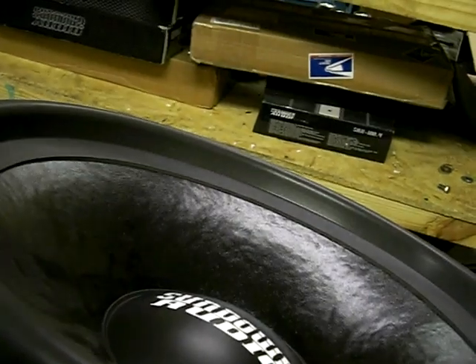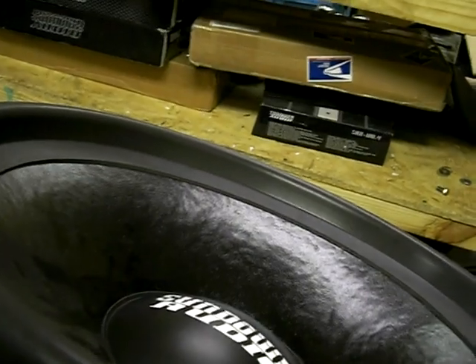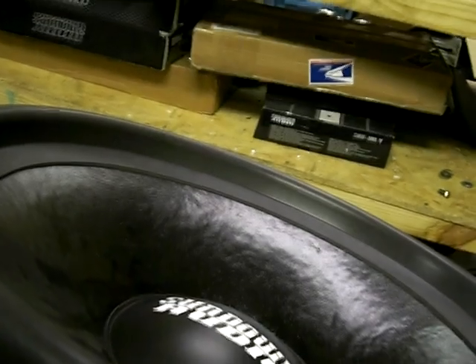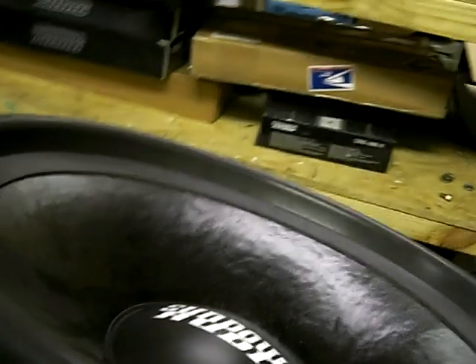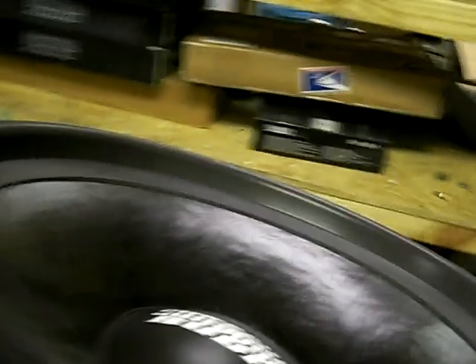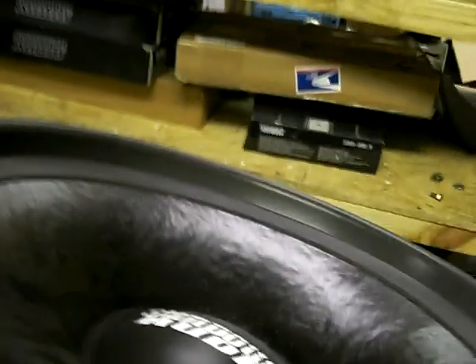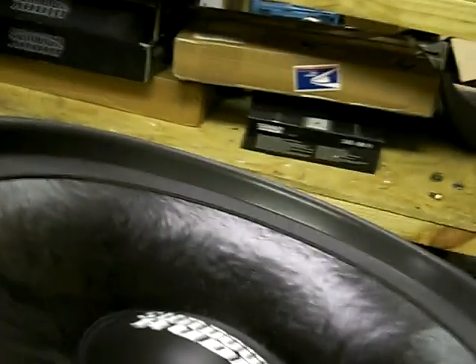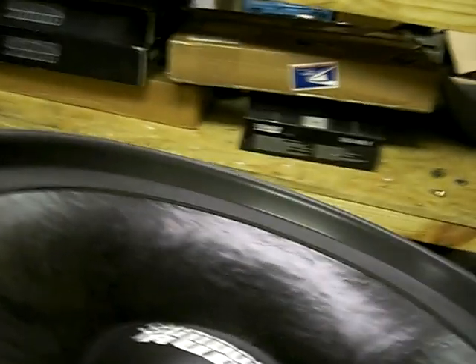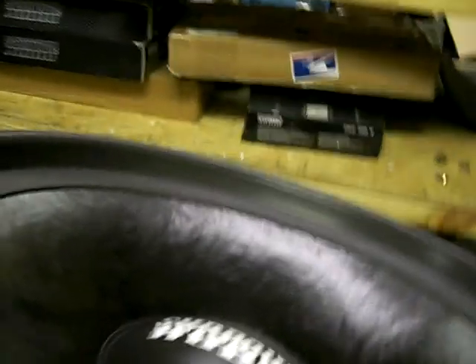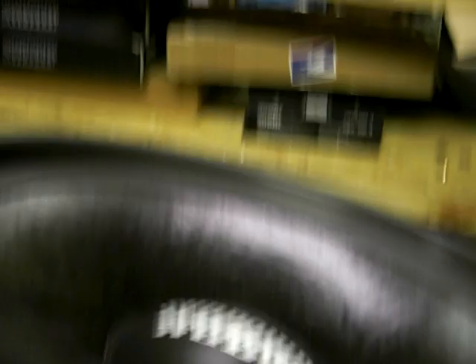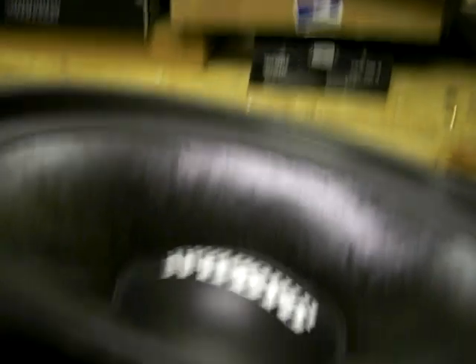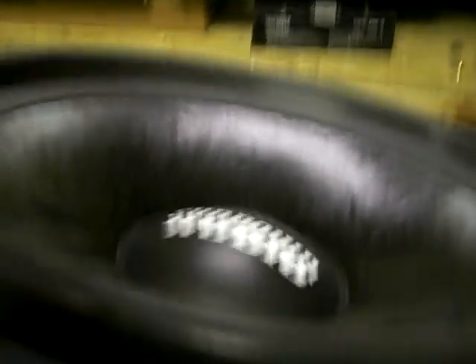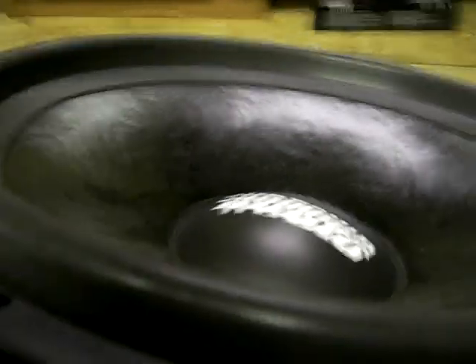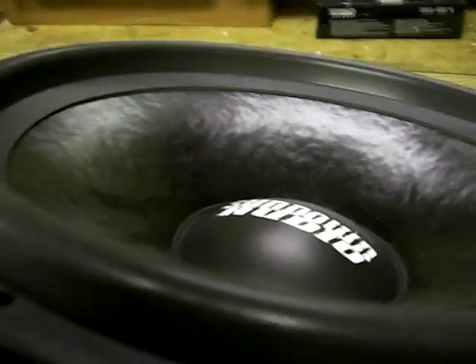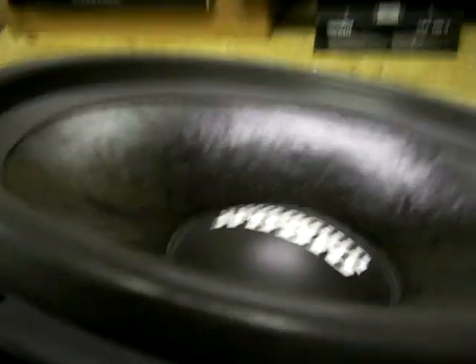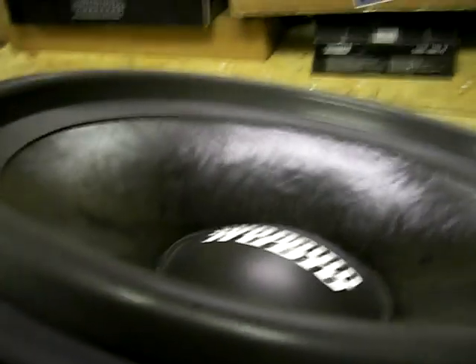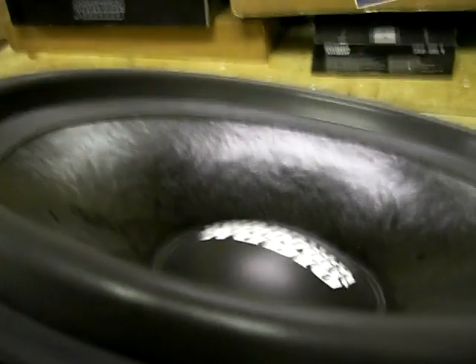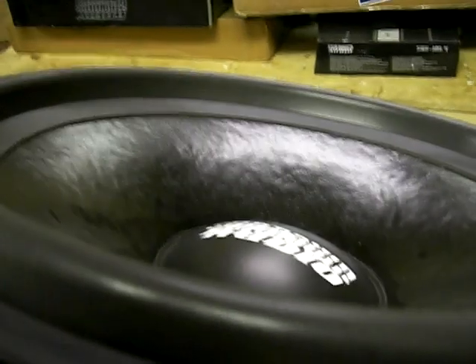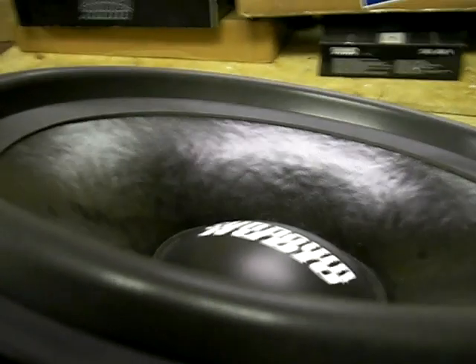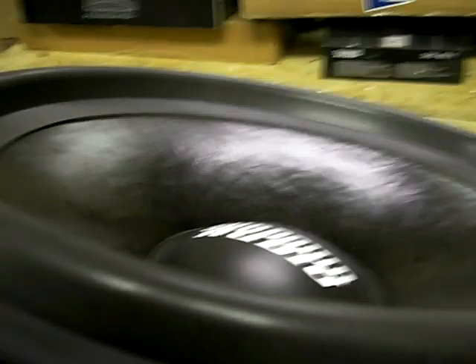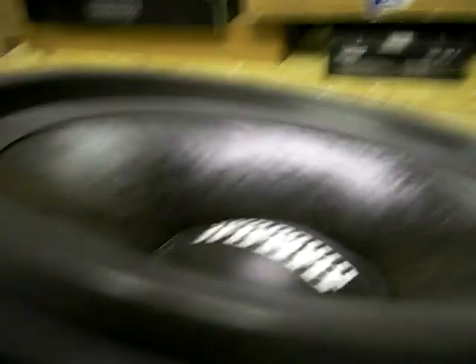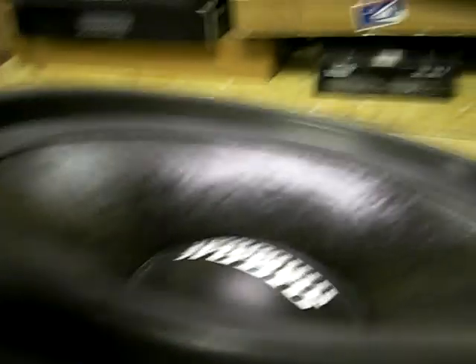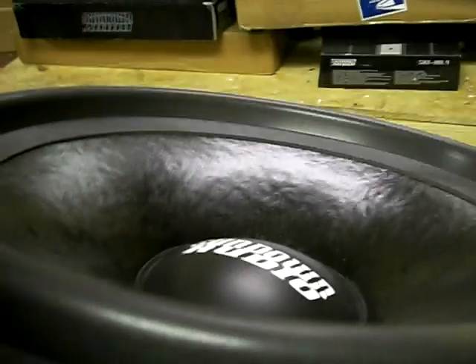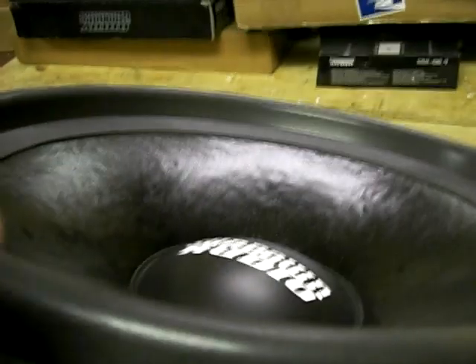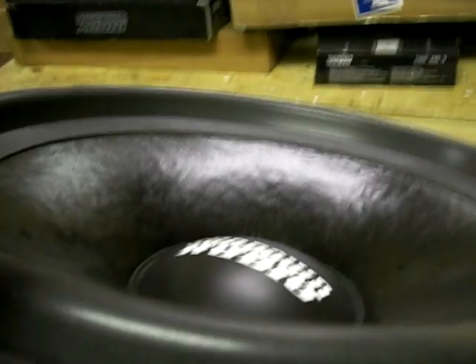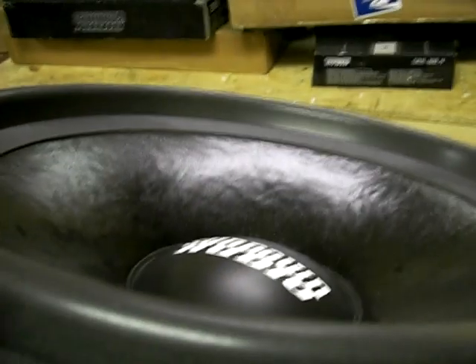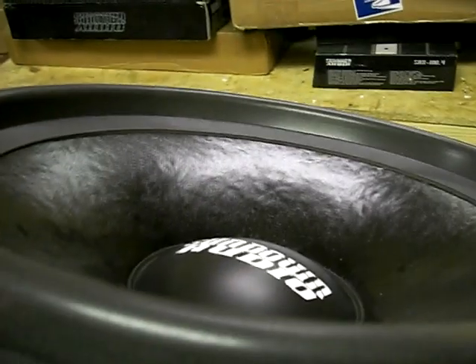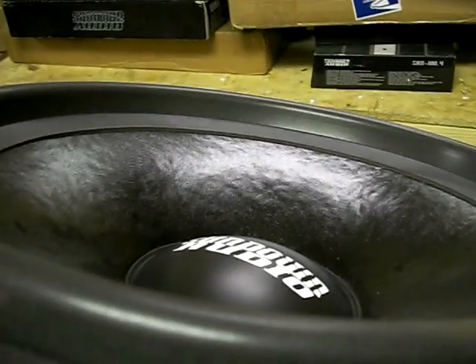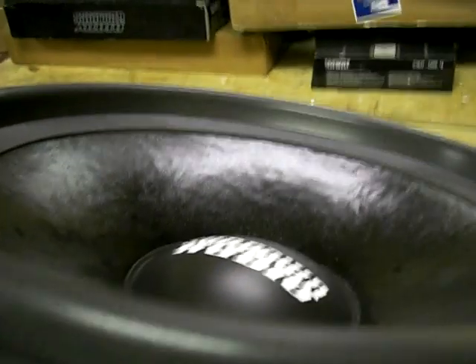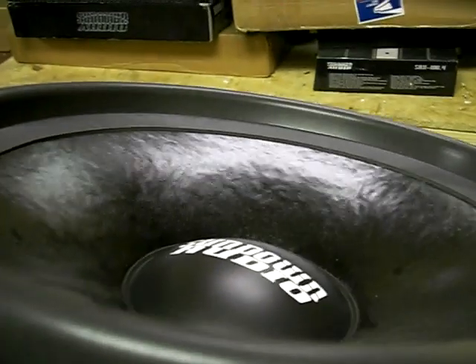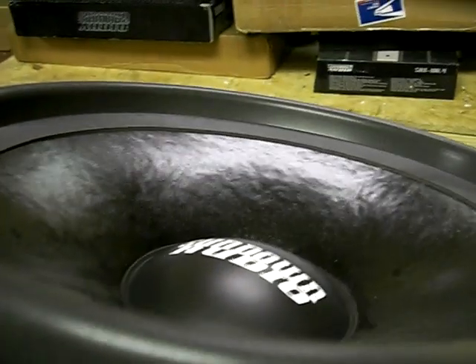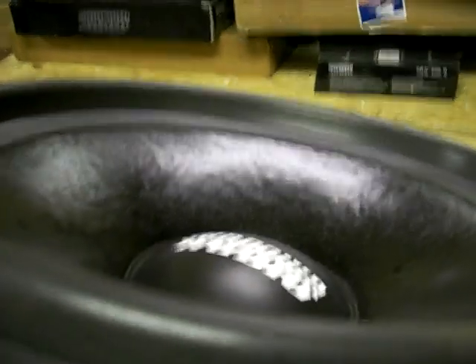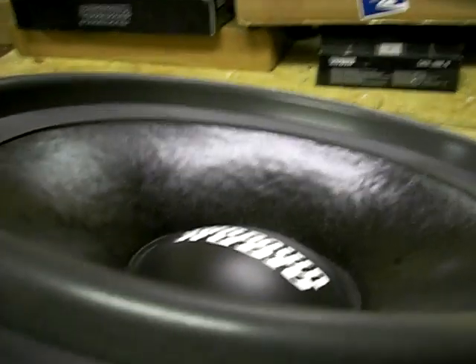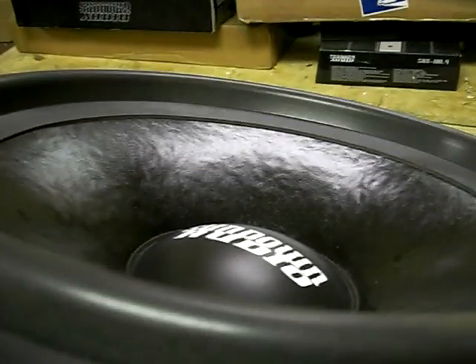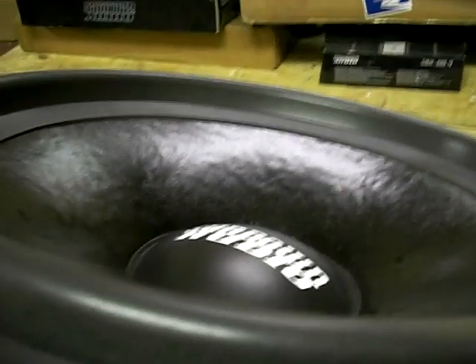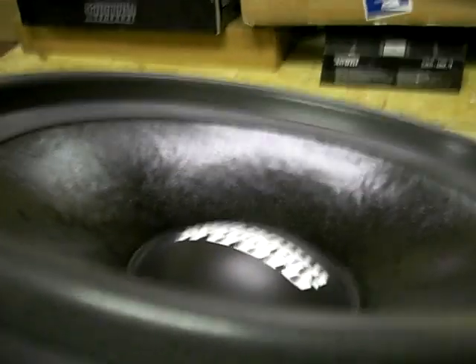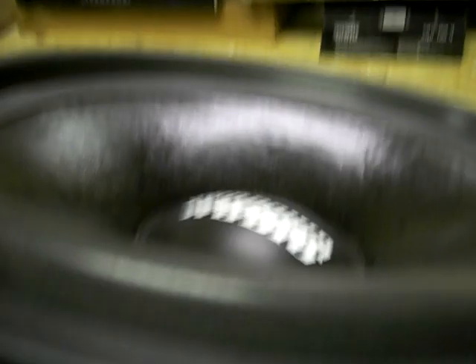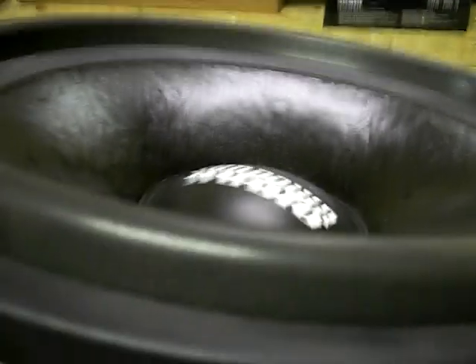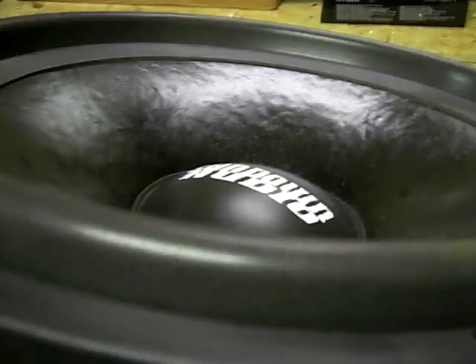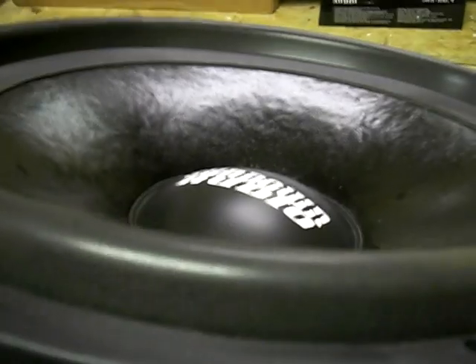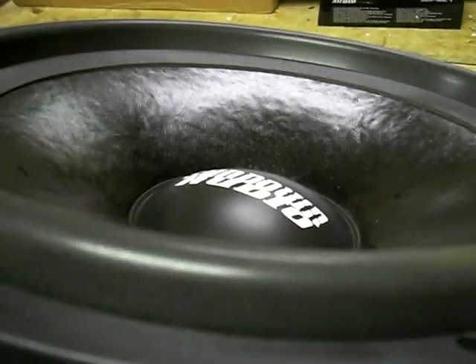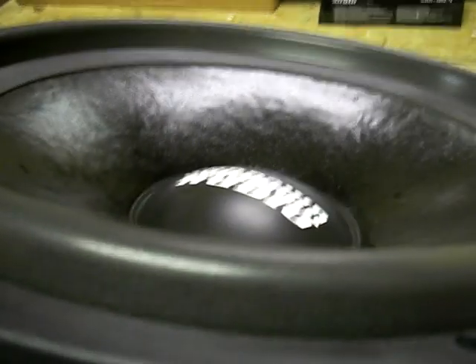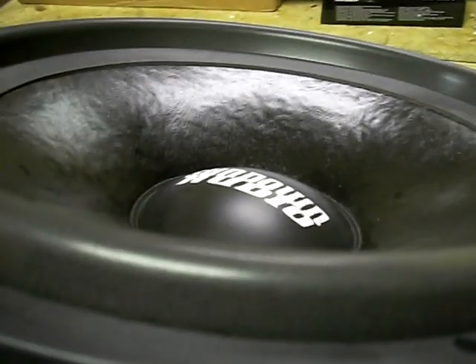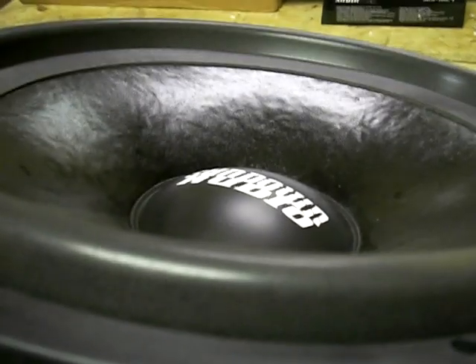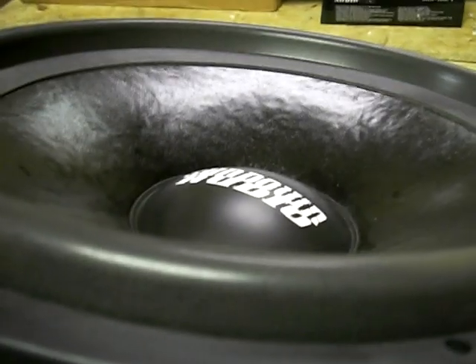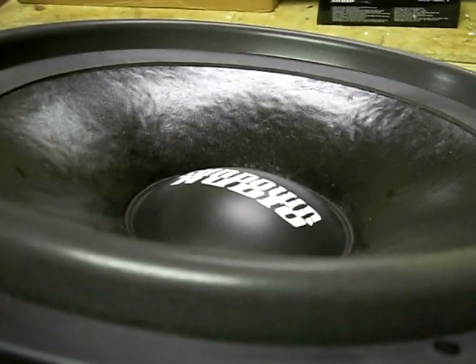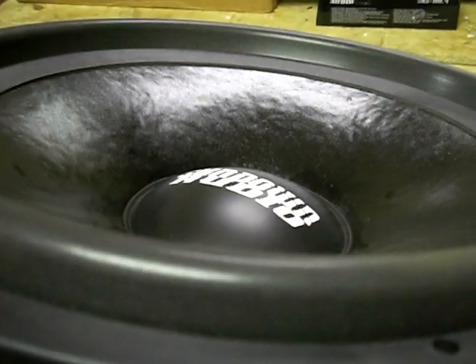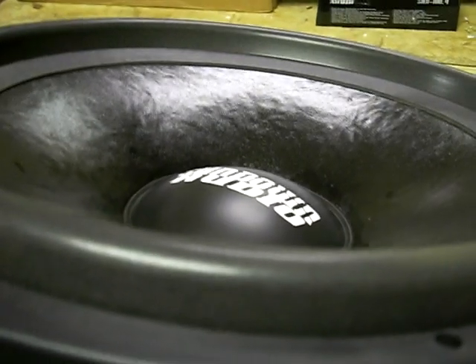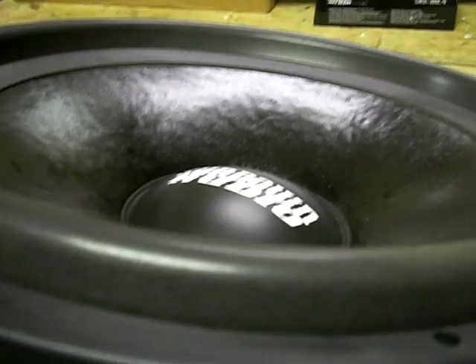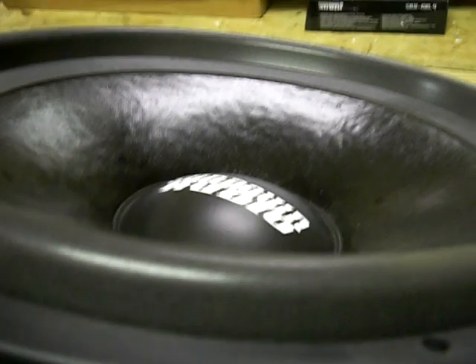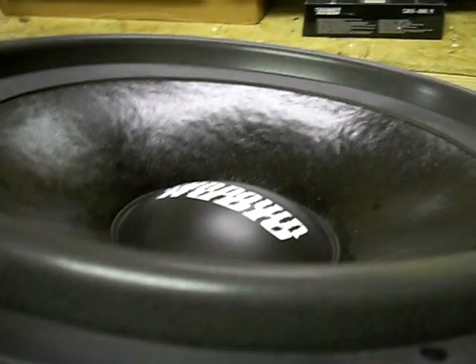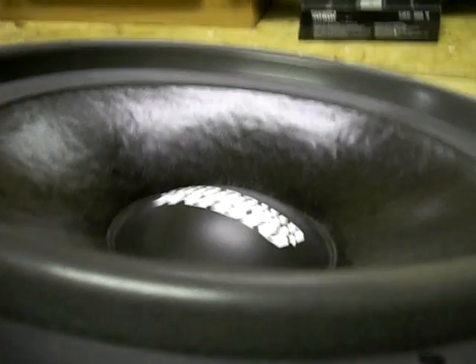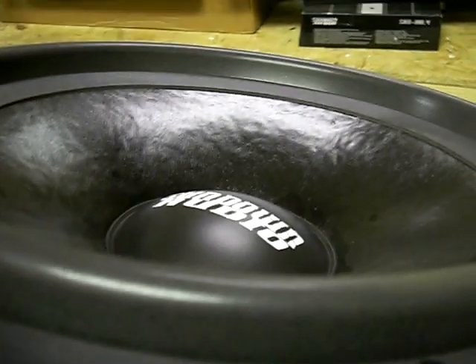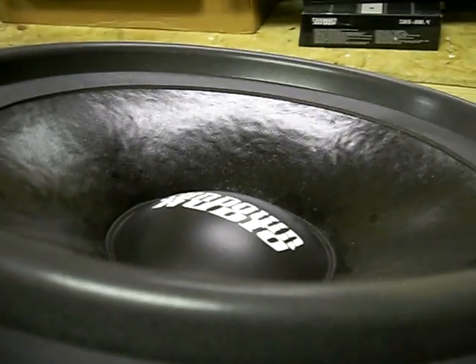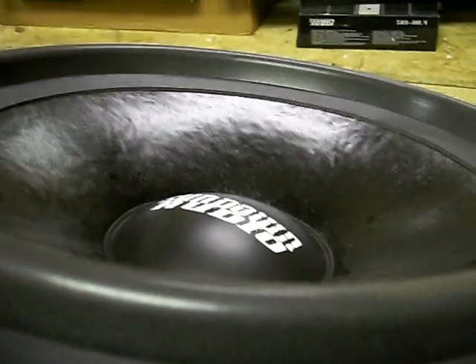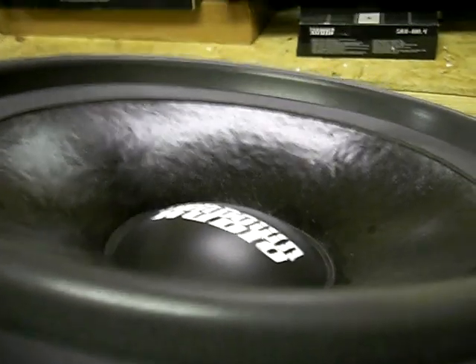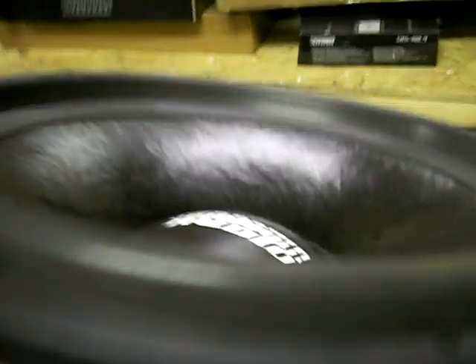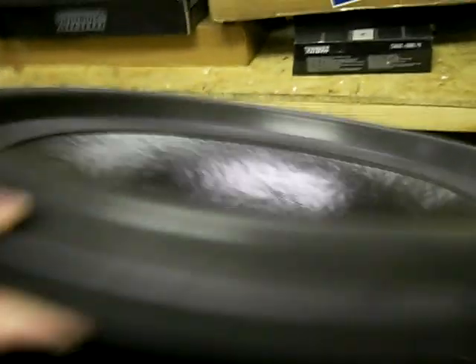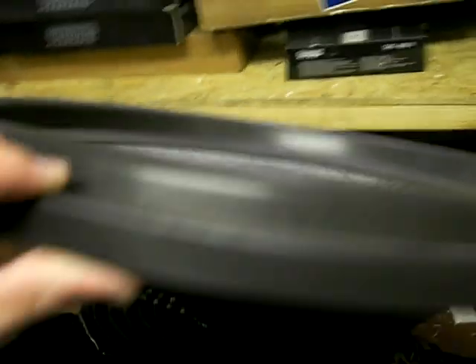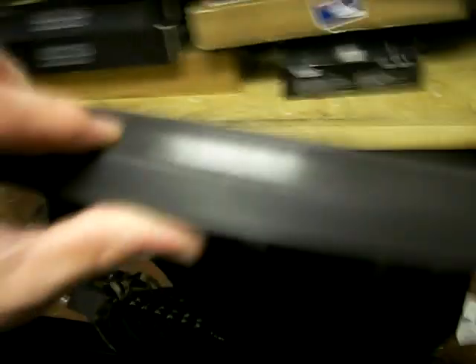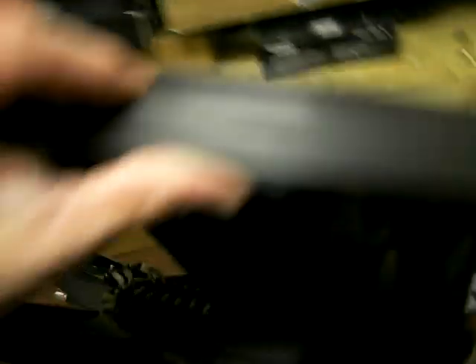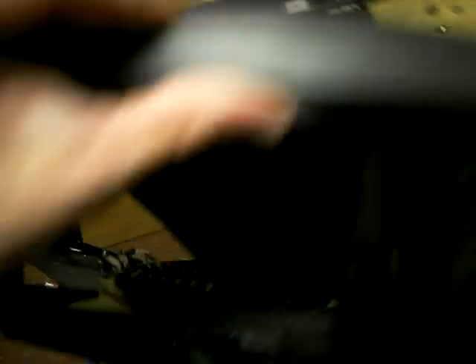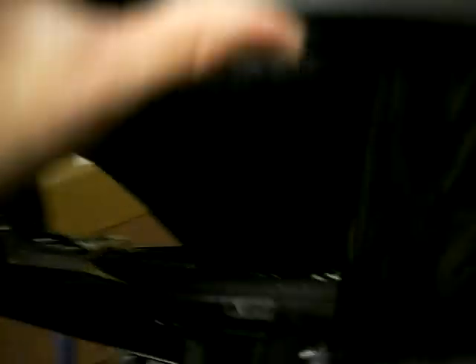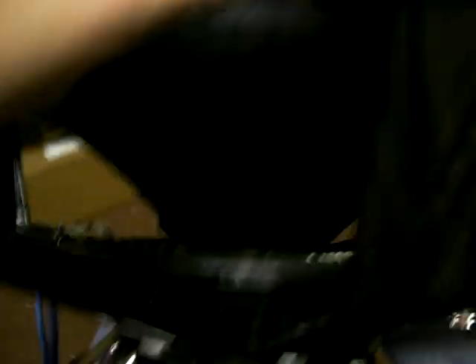As you can see, we're playing it up to about 1300 watts or so average power, dropping down to about 20 hertz before it bottomed out.